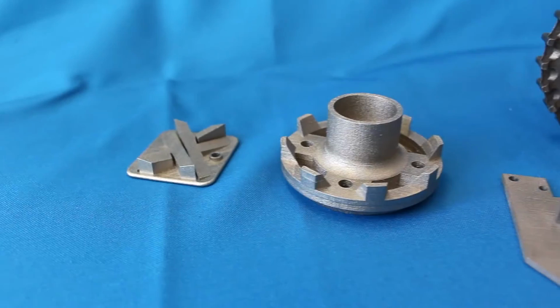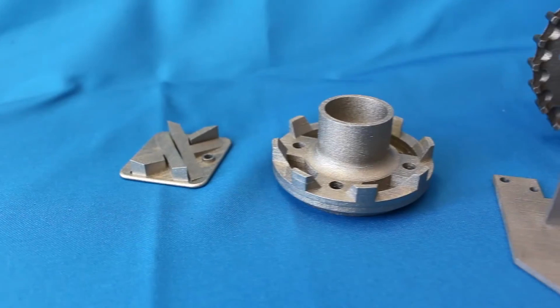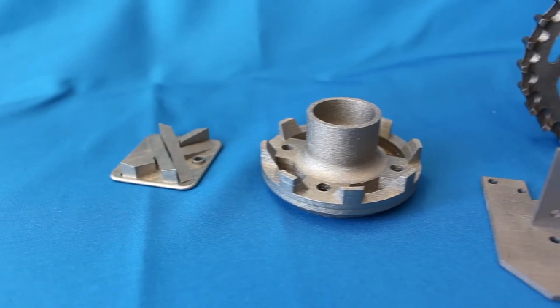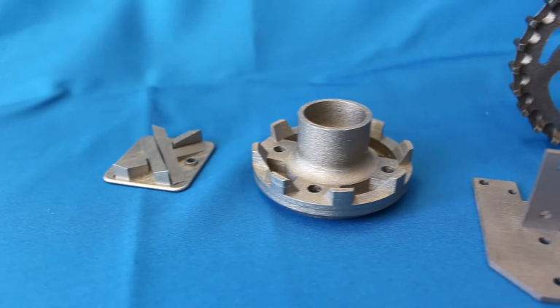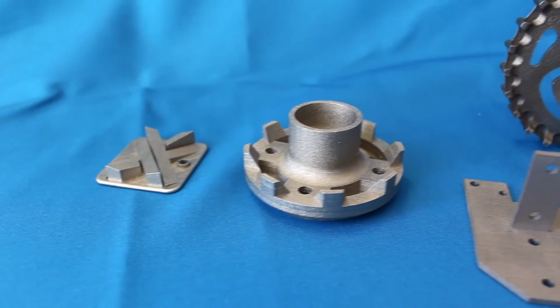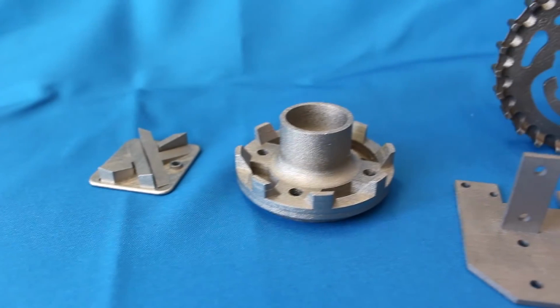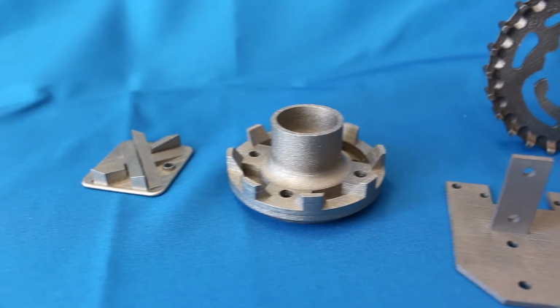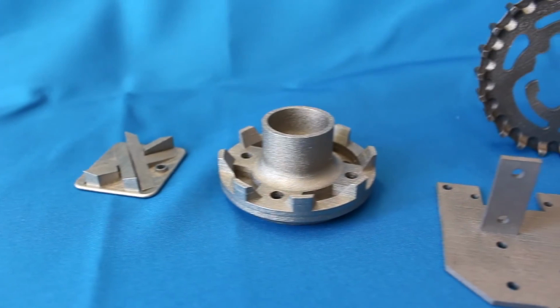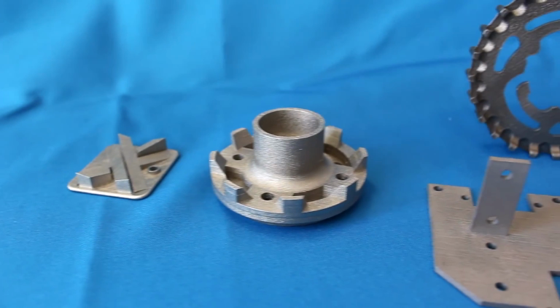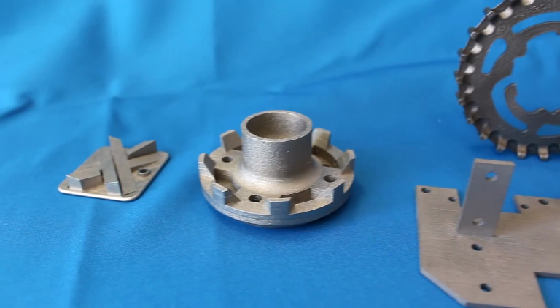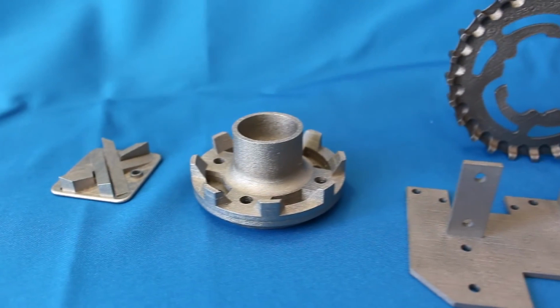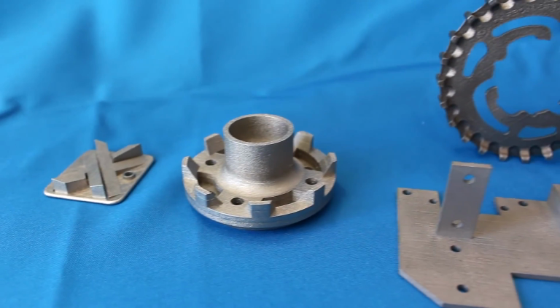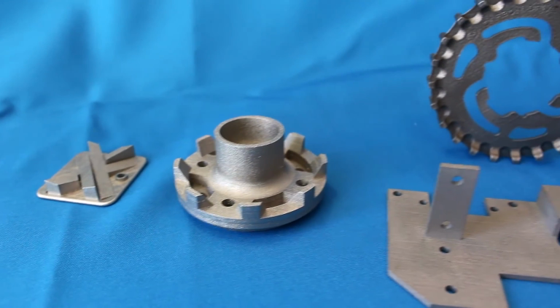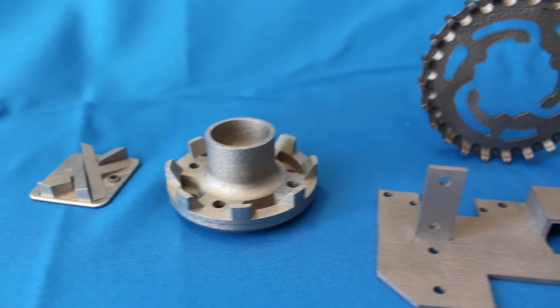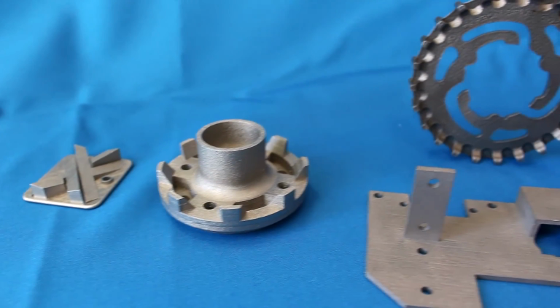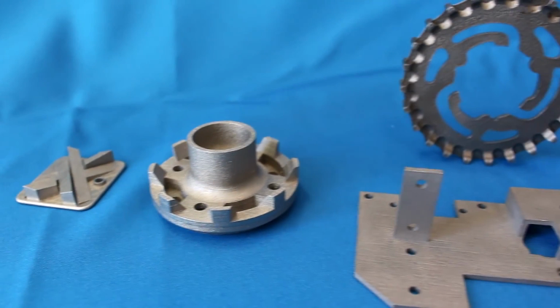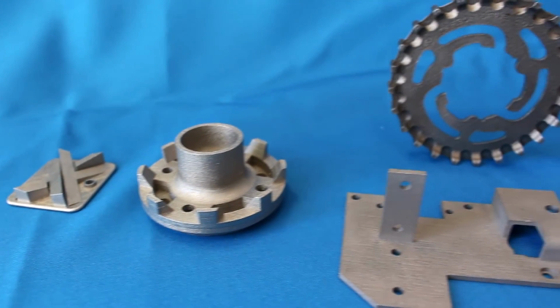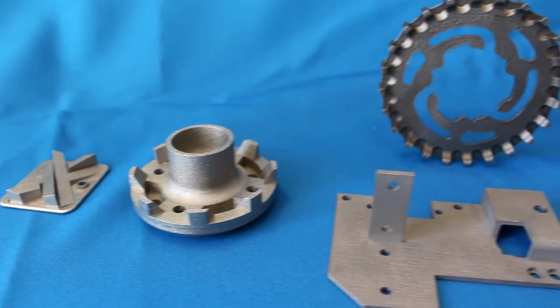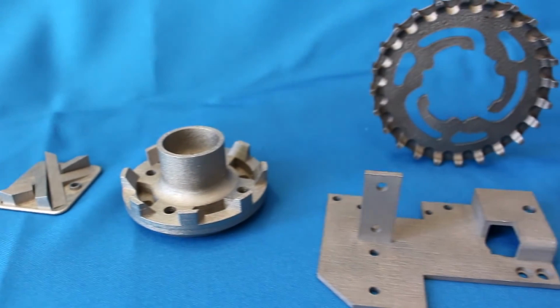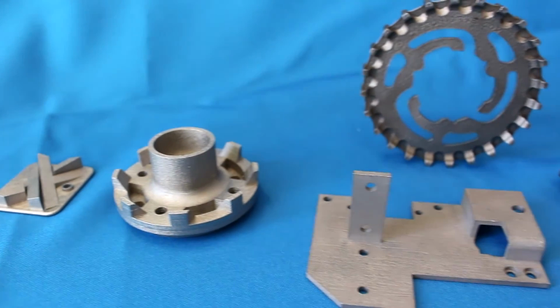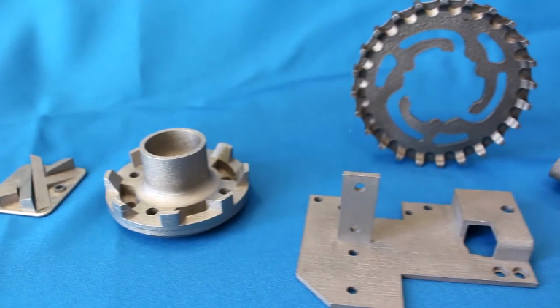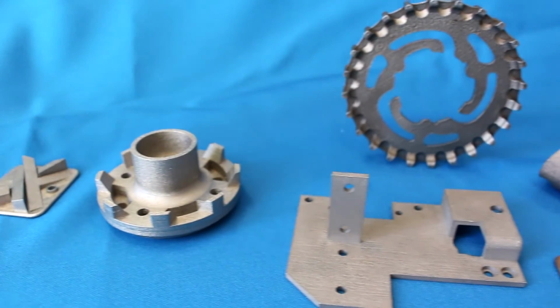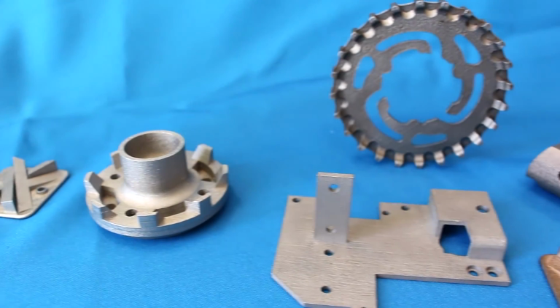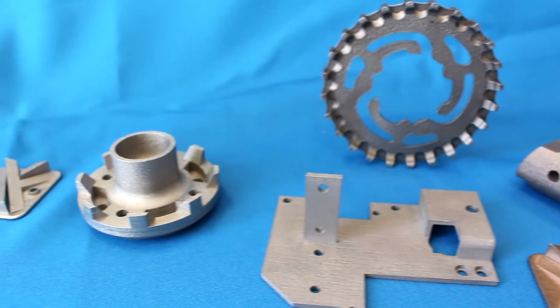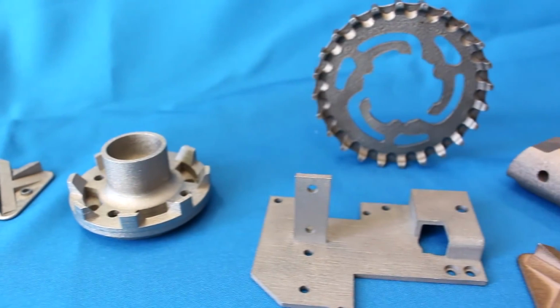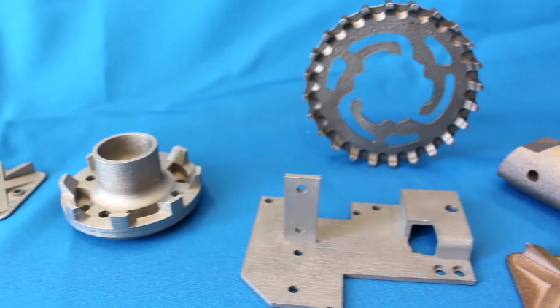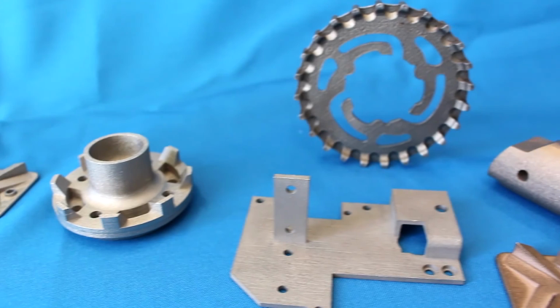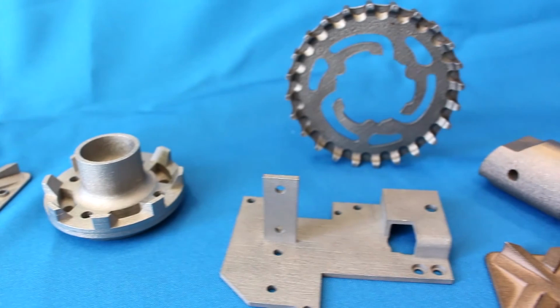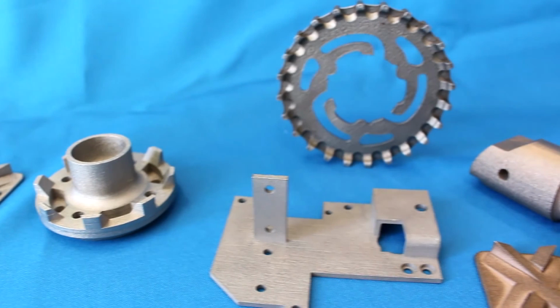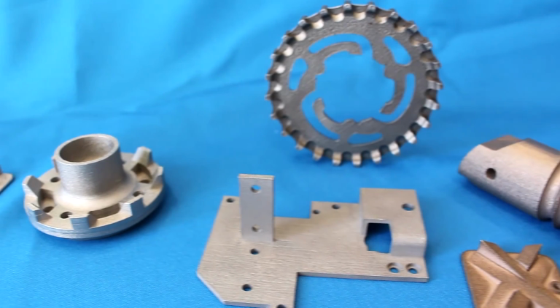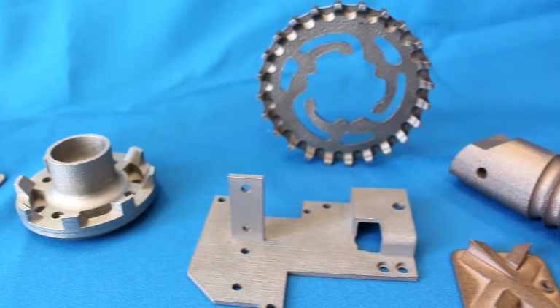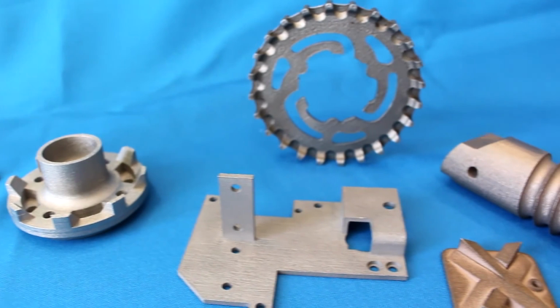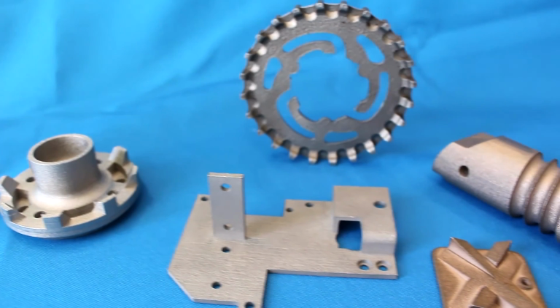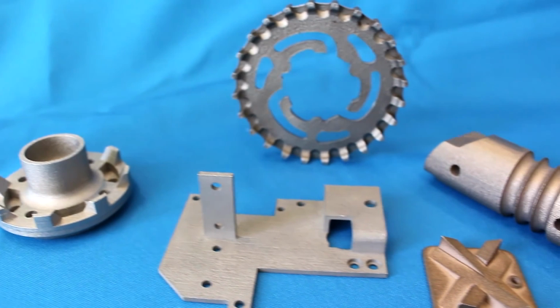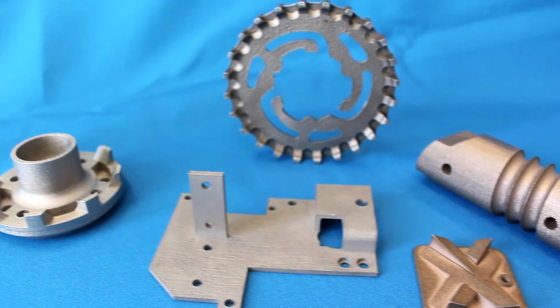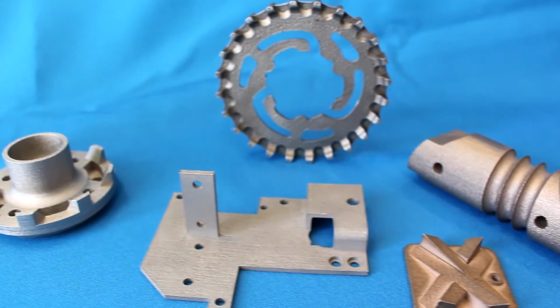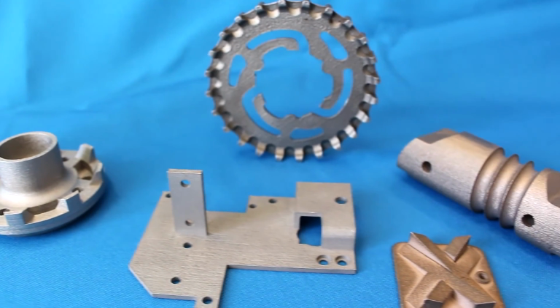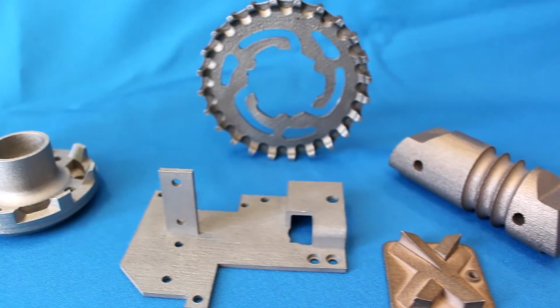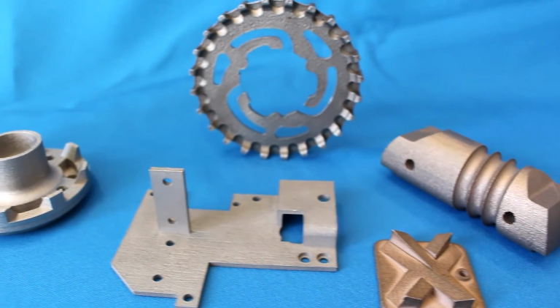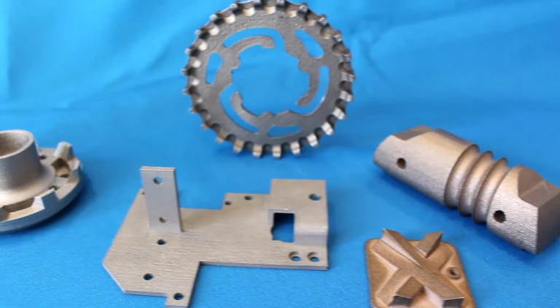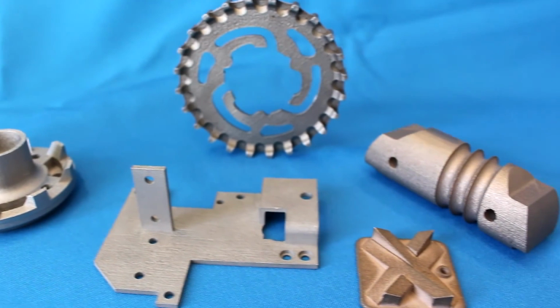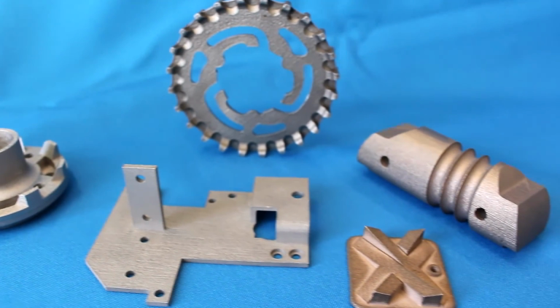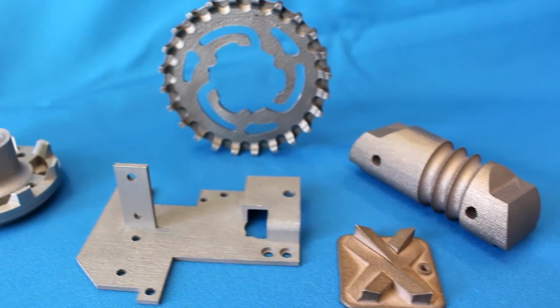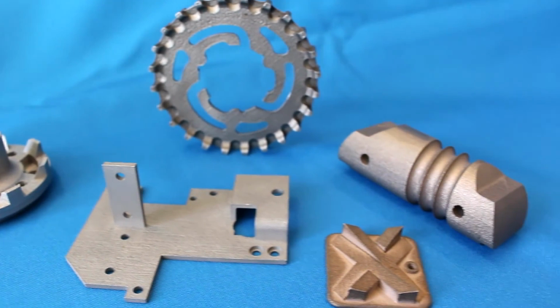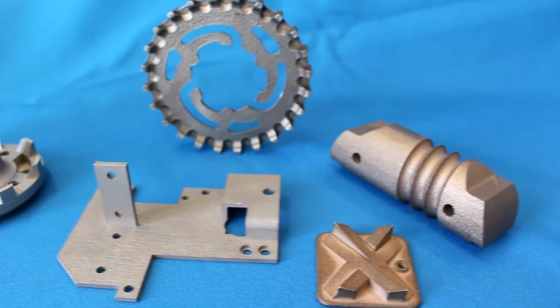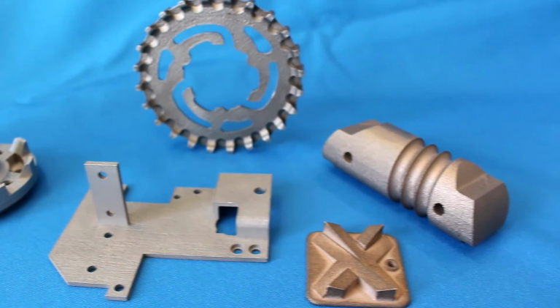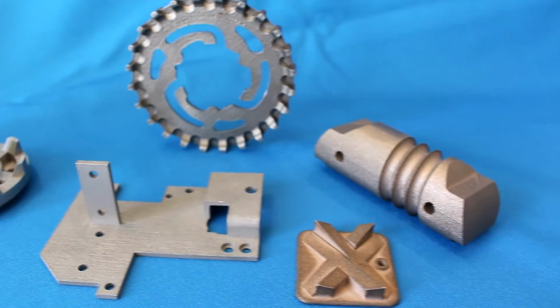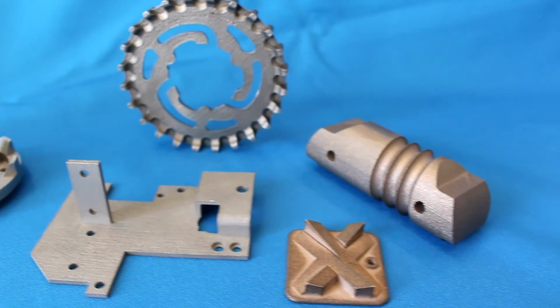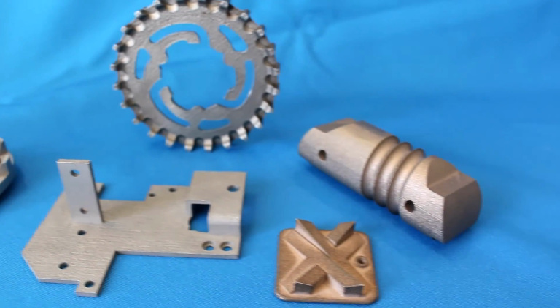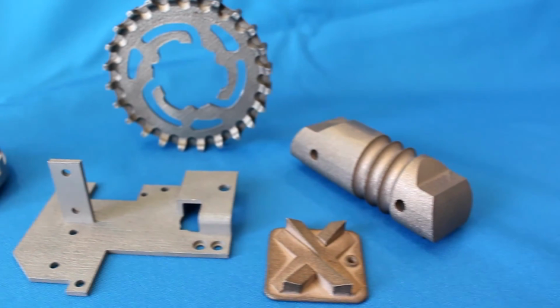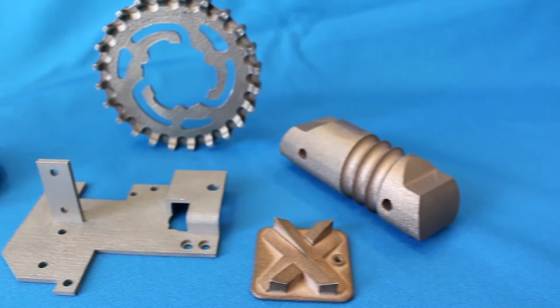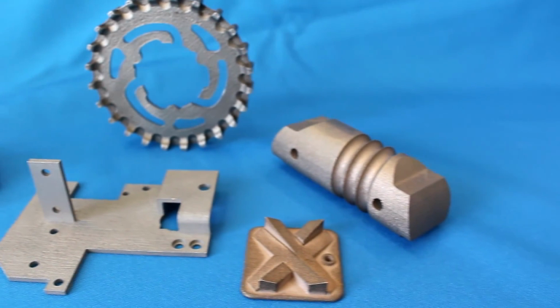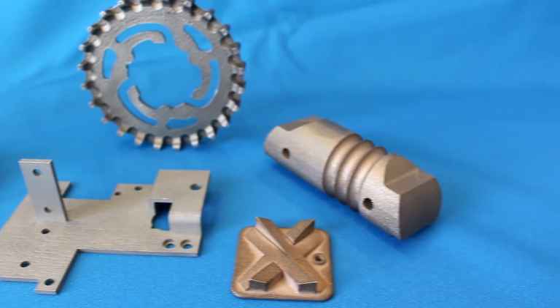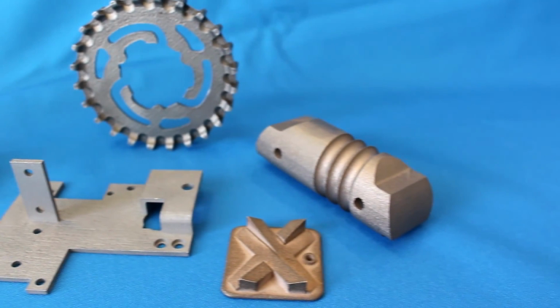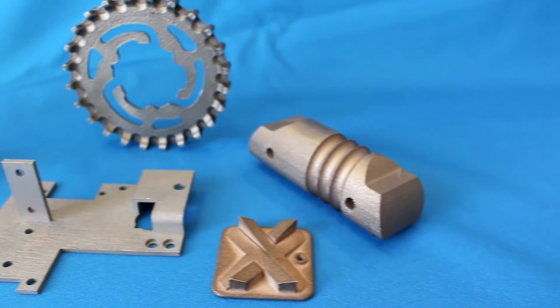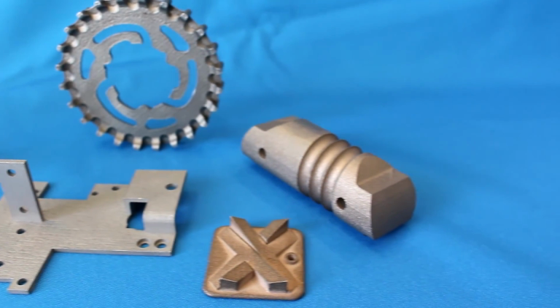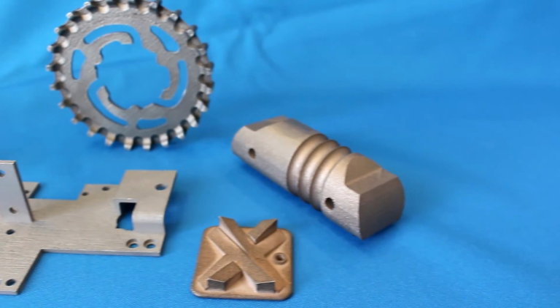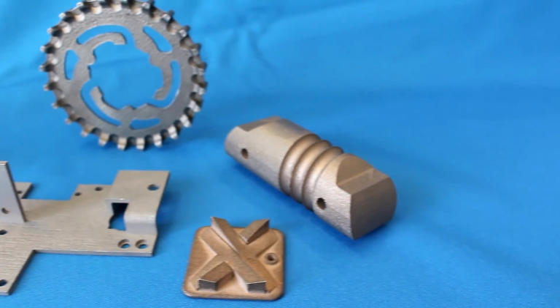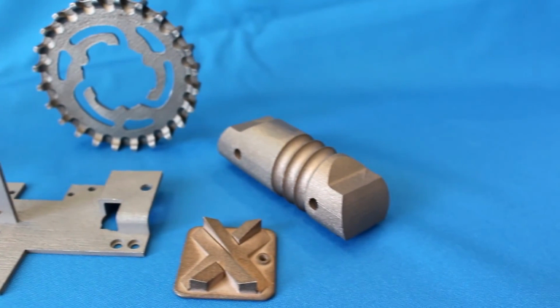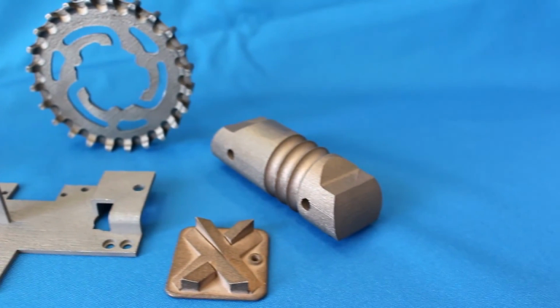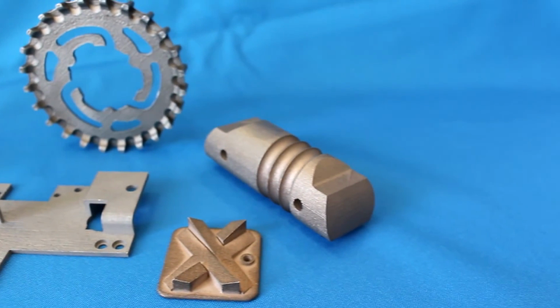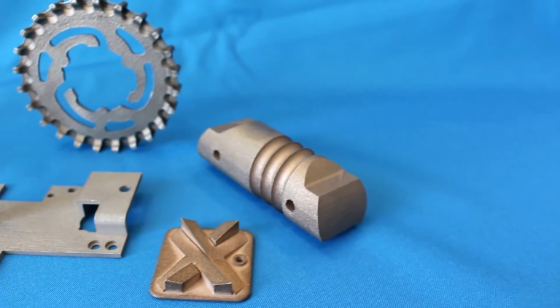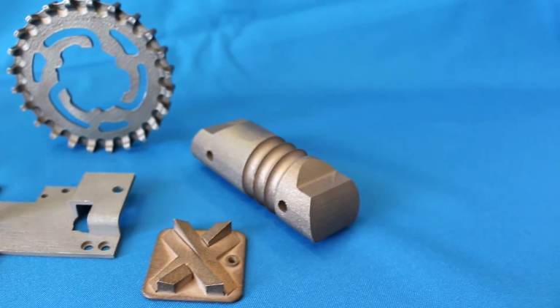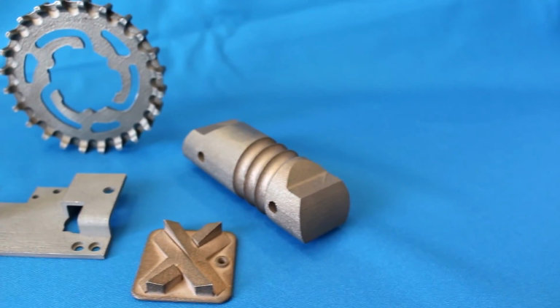But if you do have a more organic shape, this may be the process to choose. For something more mechanically fitting, you may want to look at DMLS instead.